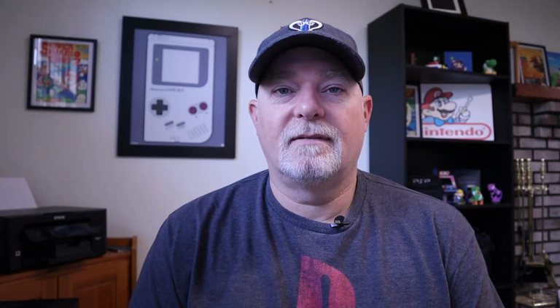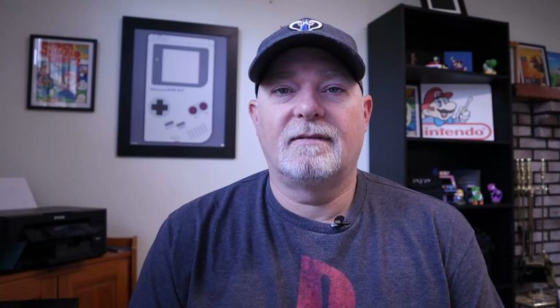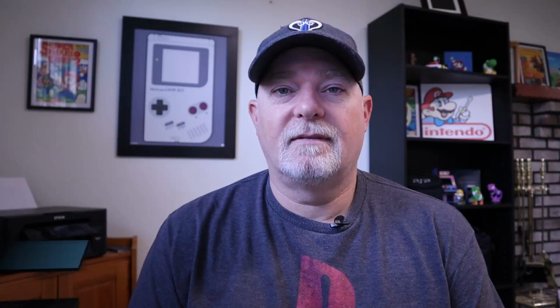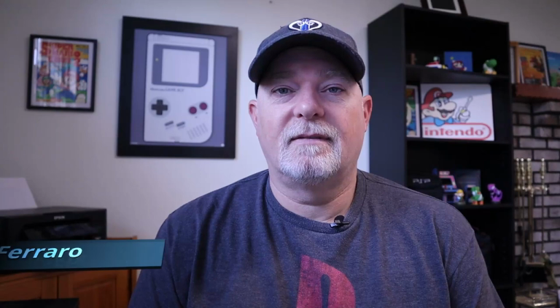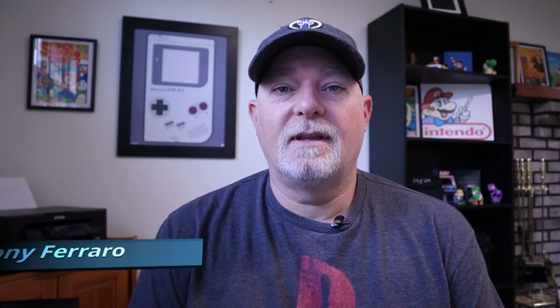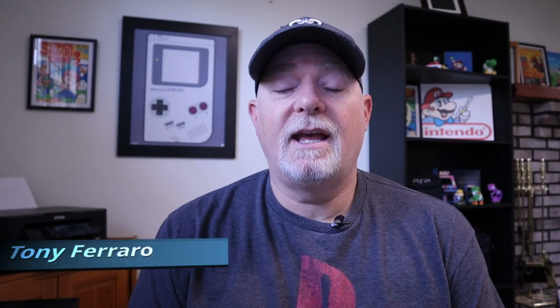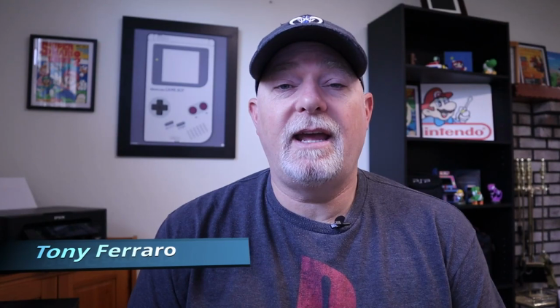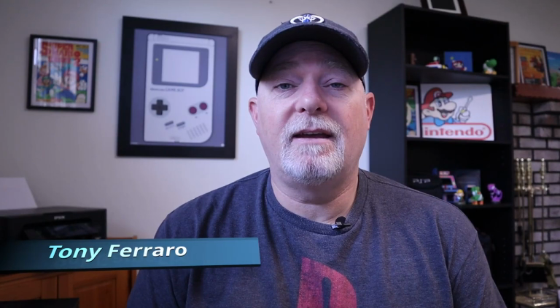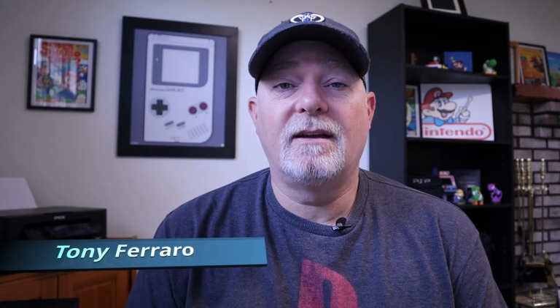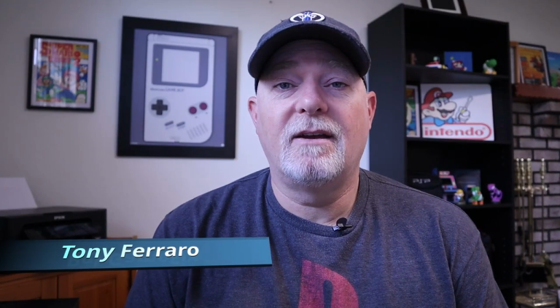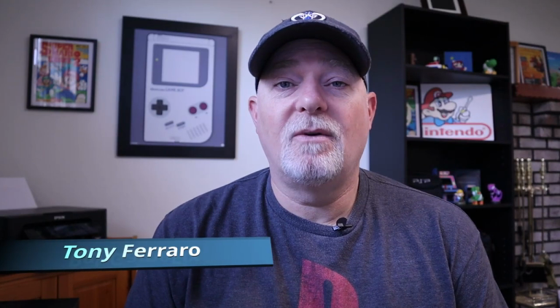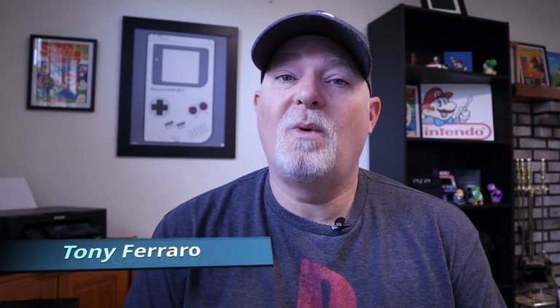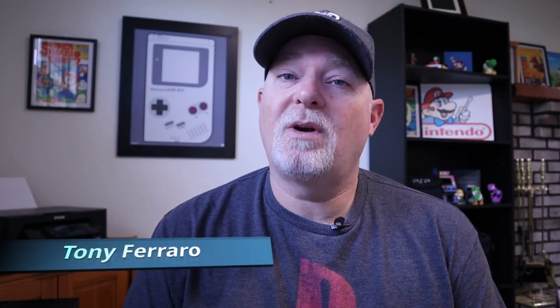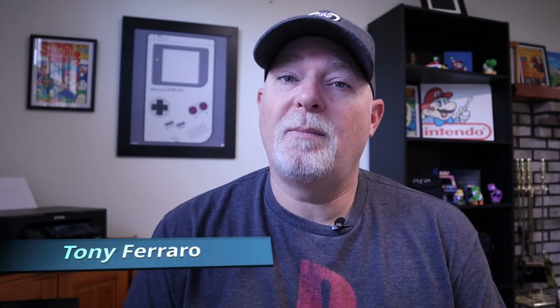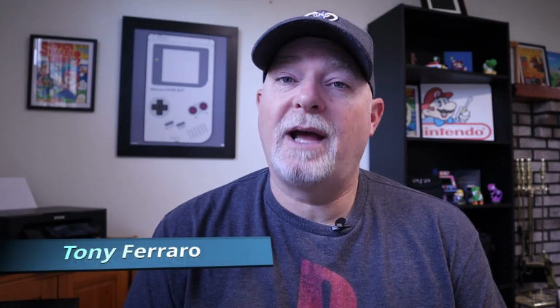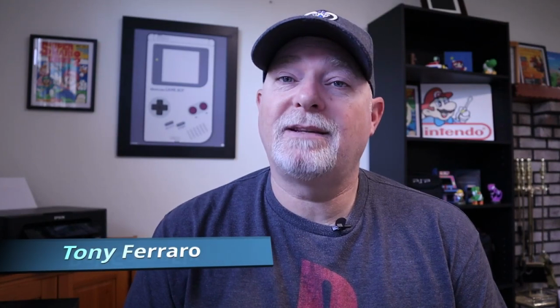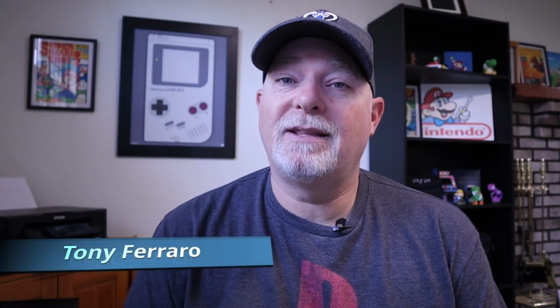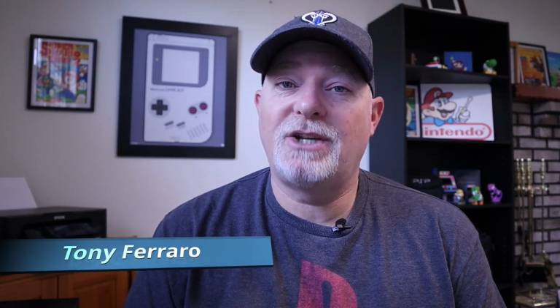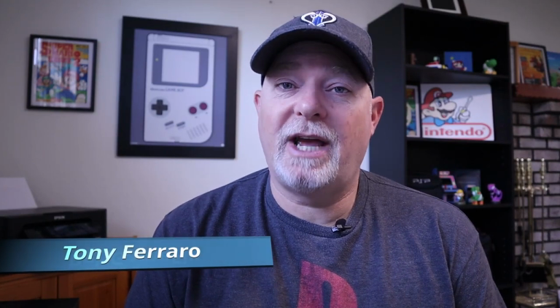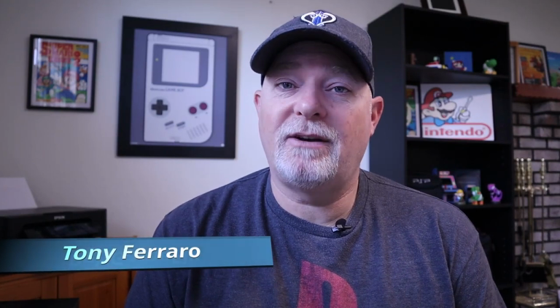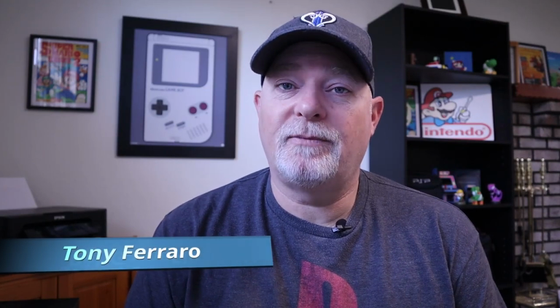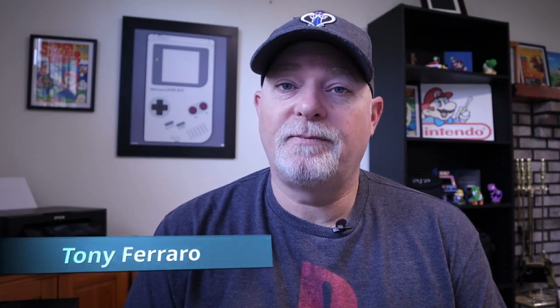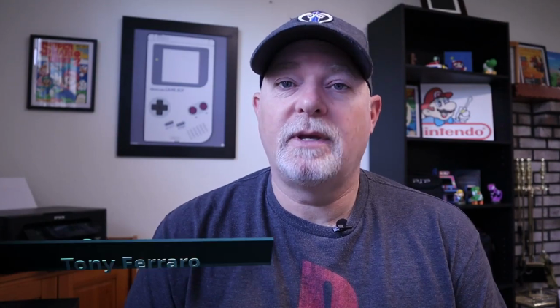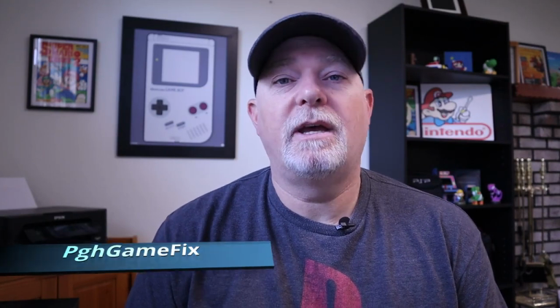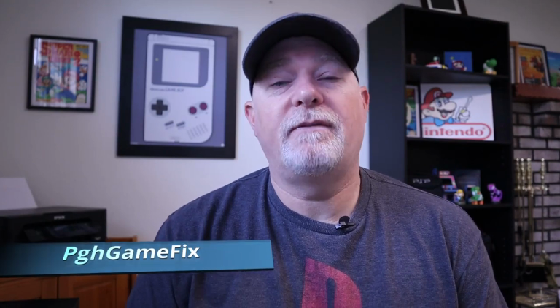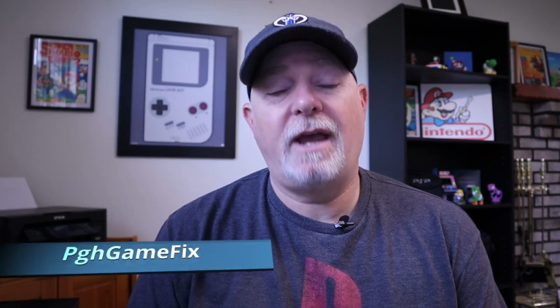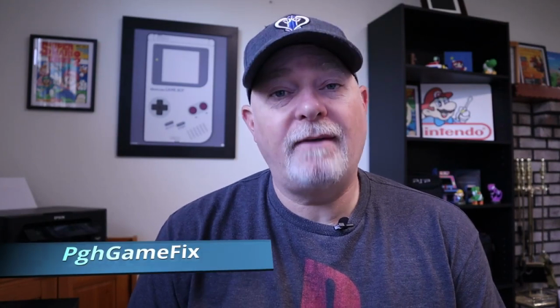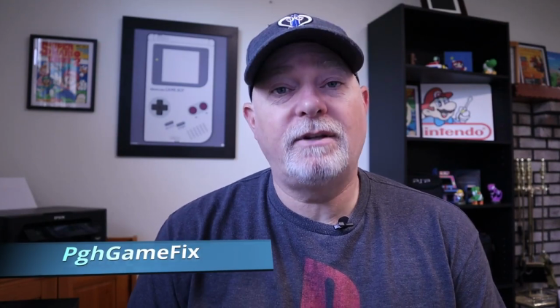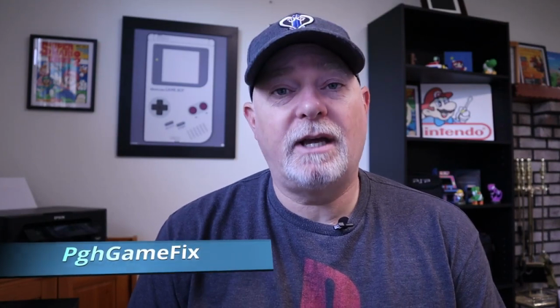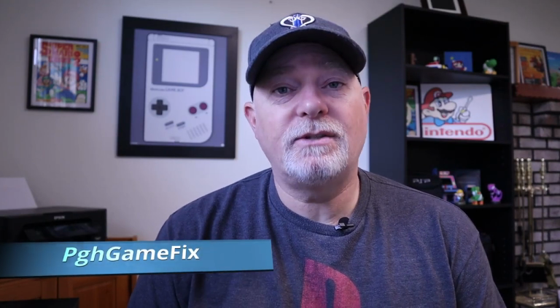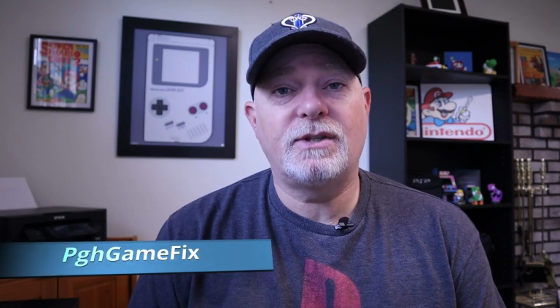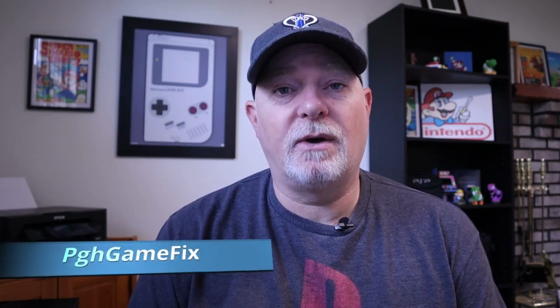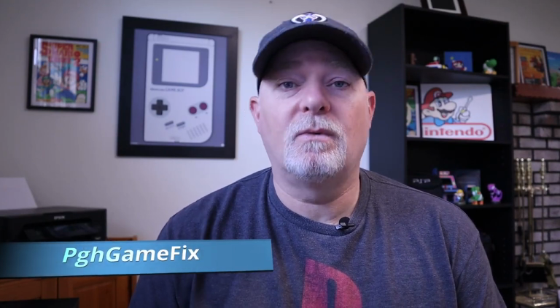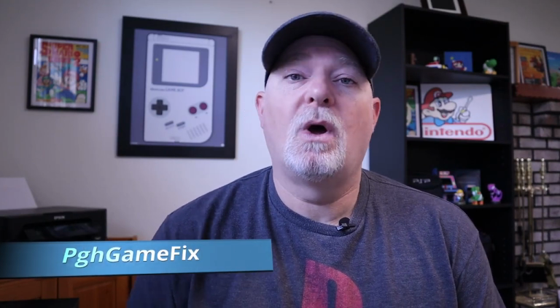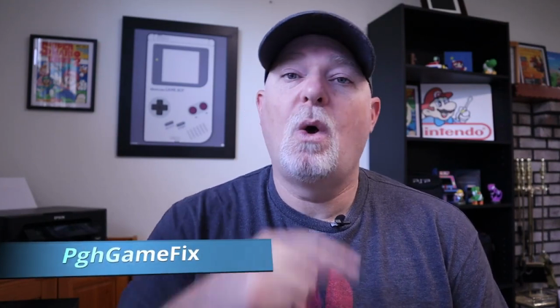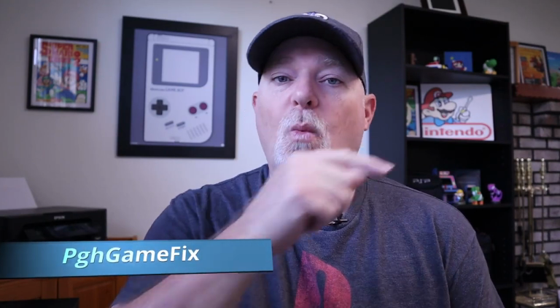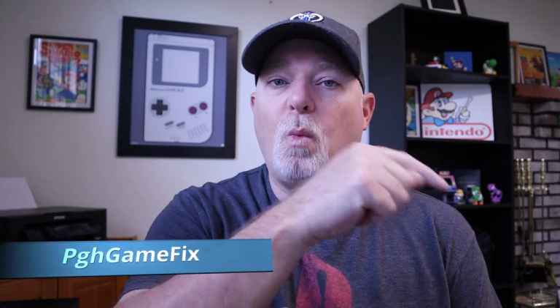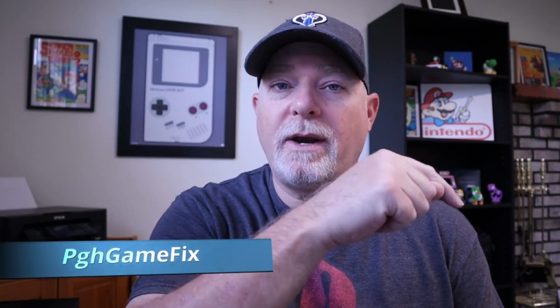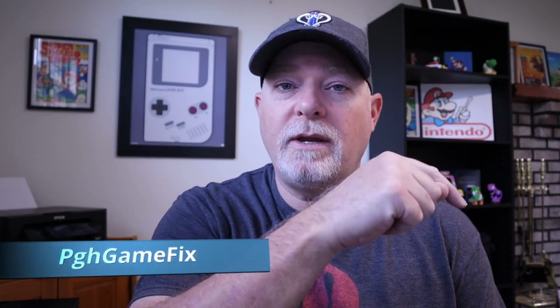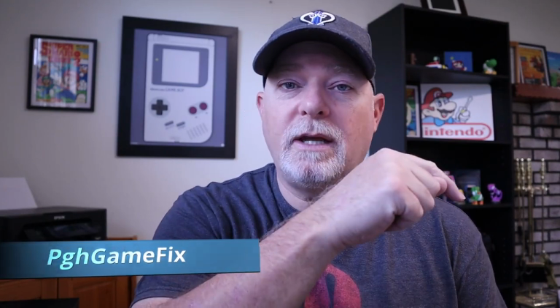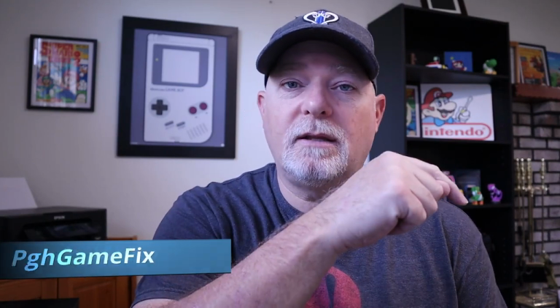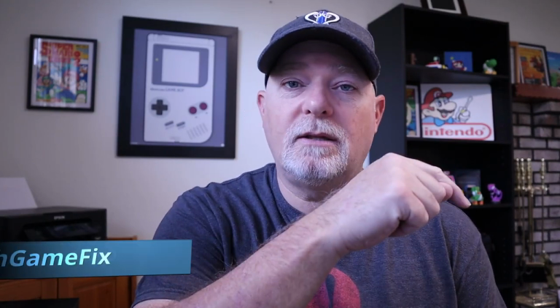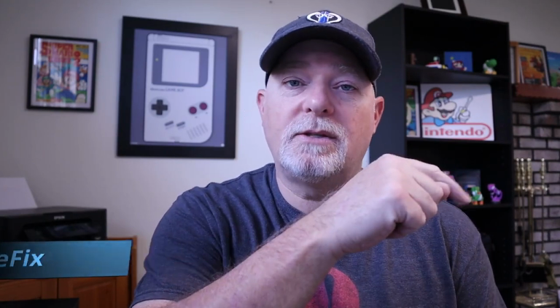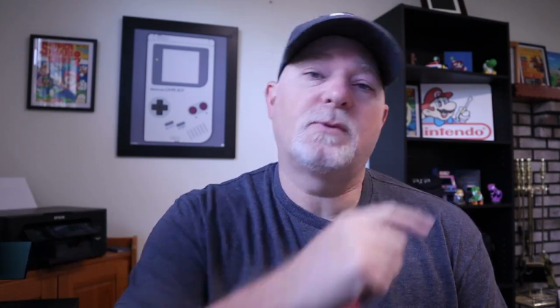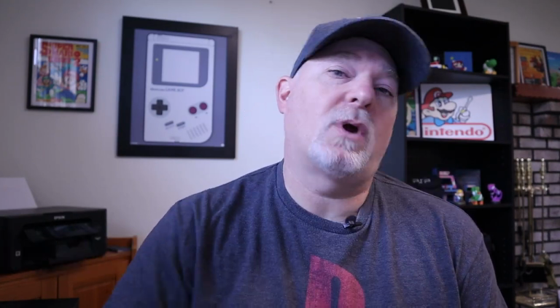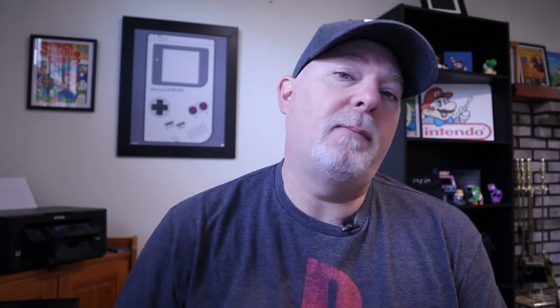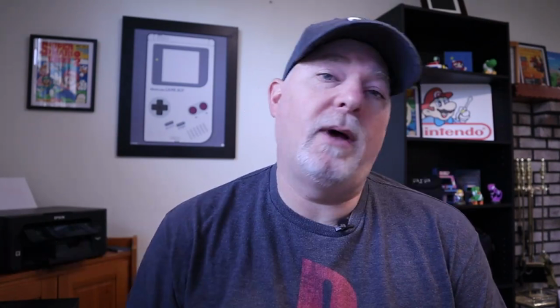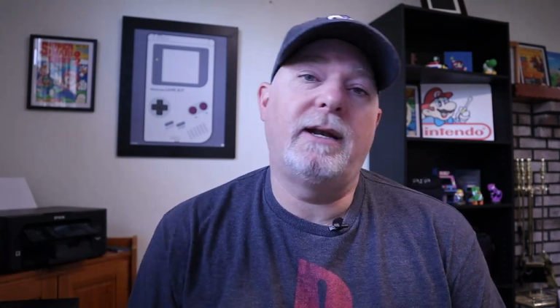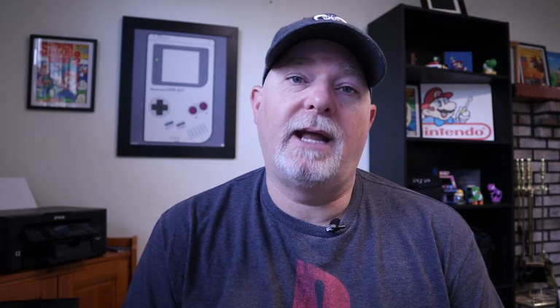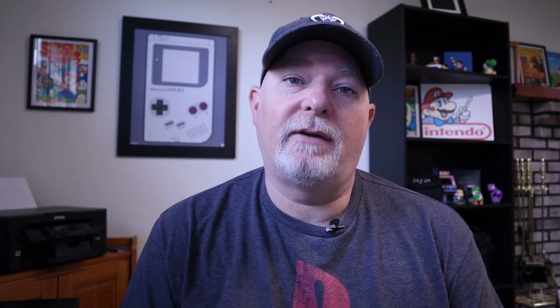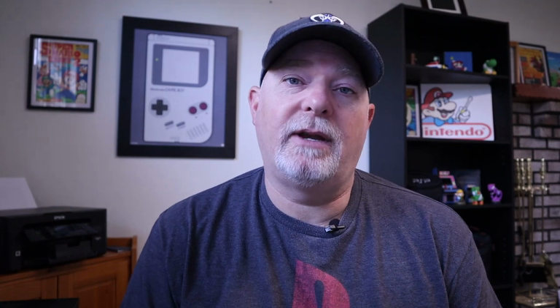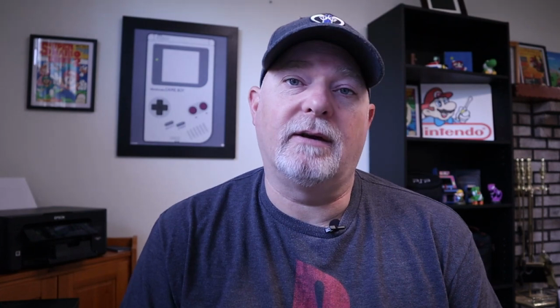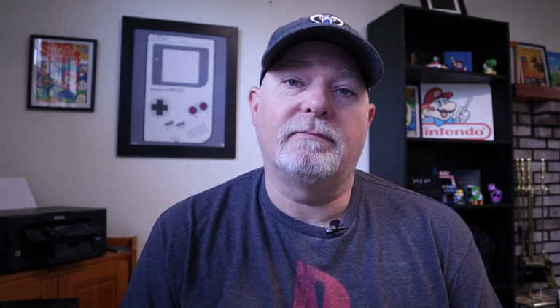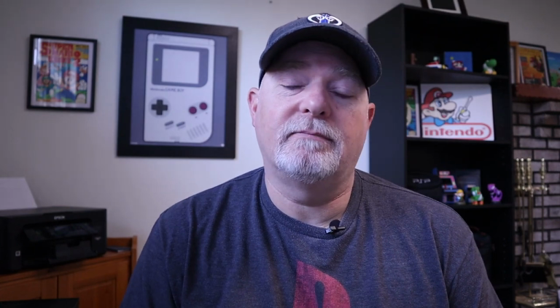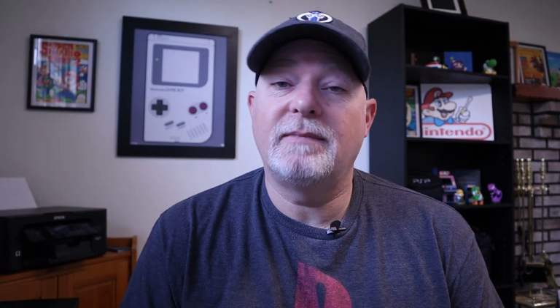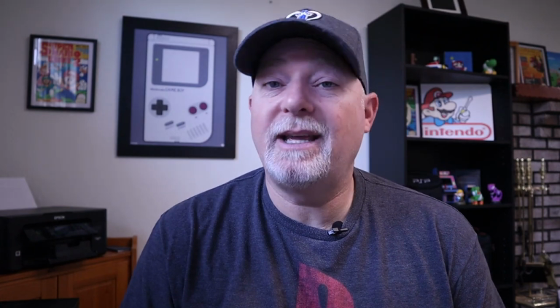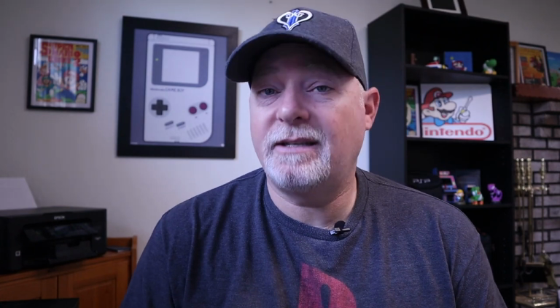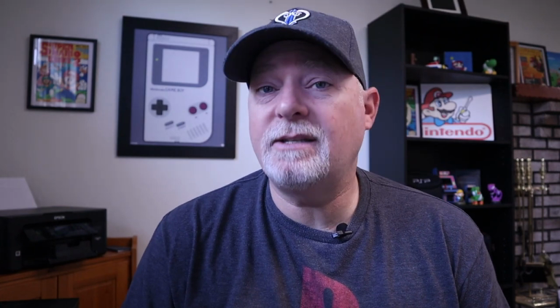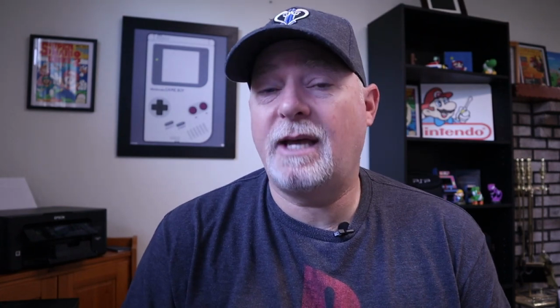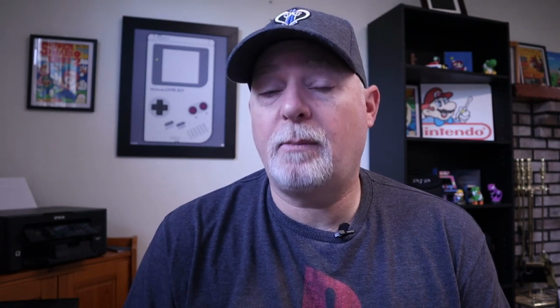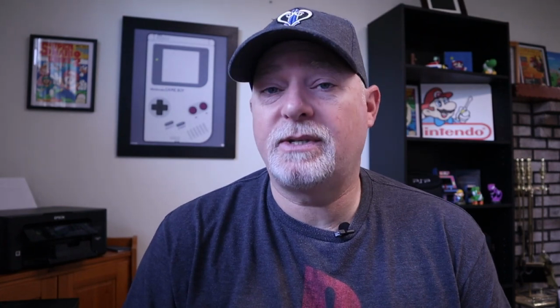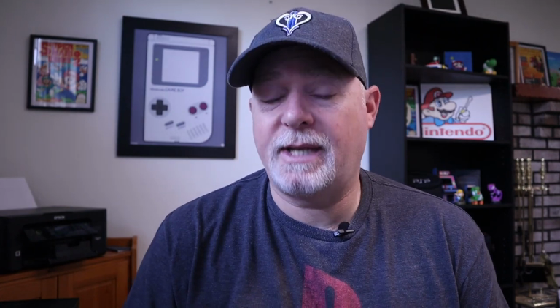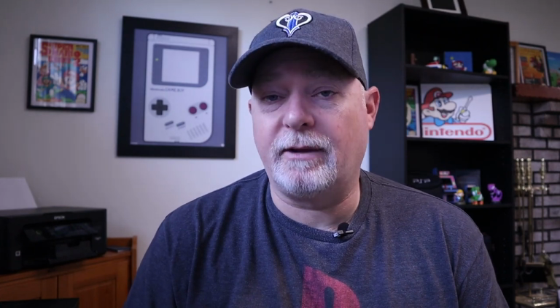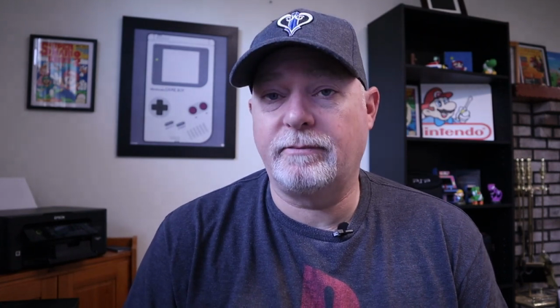Hey, welcome back to the channel. If you haven't done so, why don't you hit the little subscribe button down here? It does help us out.